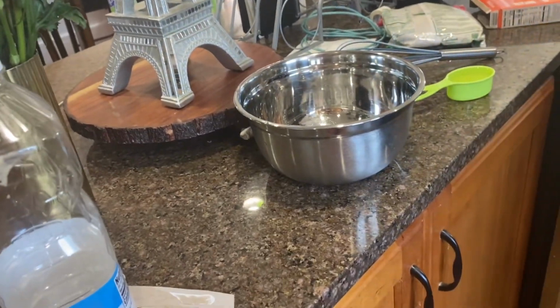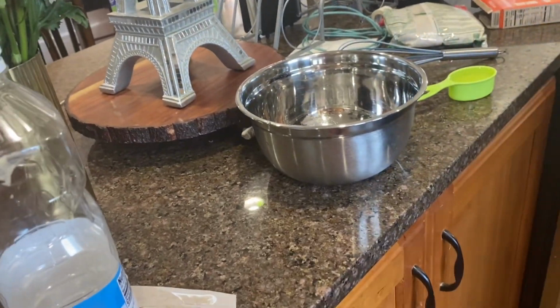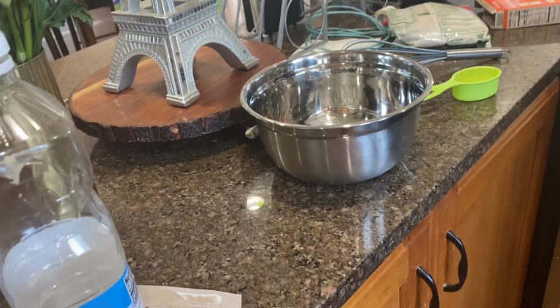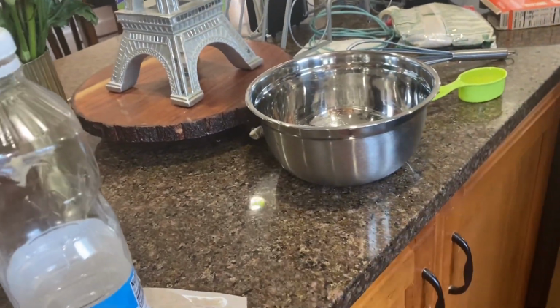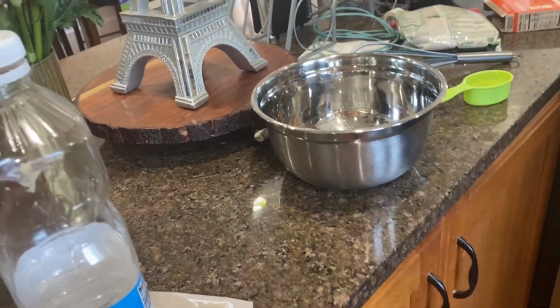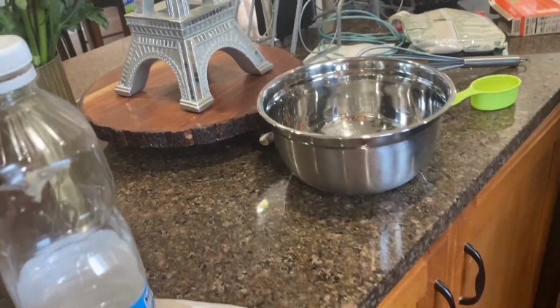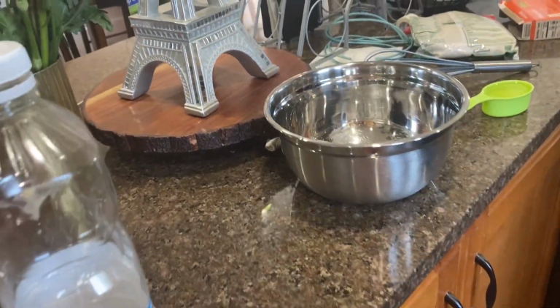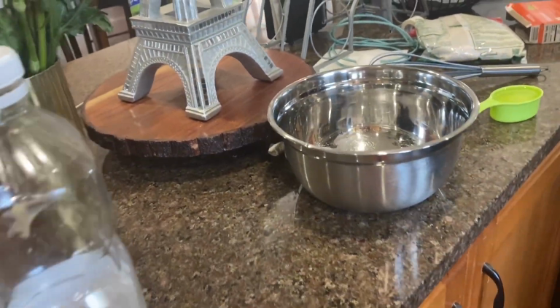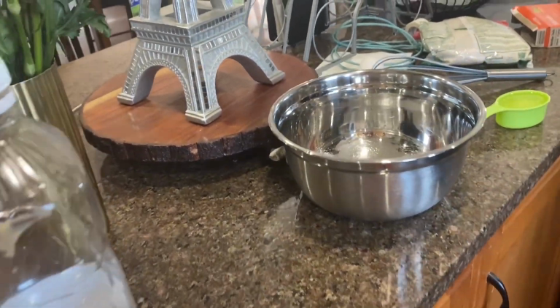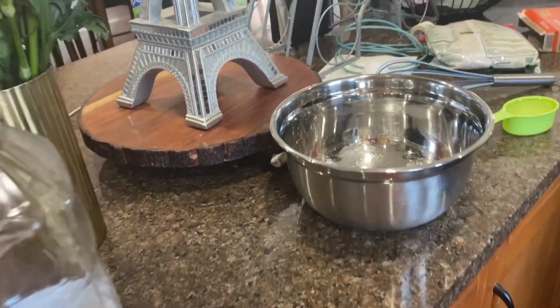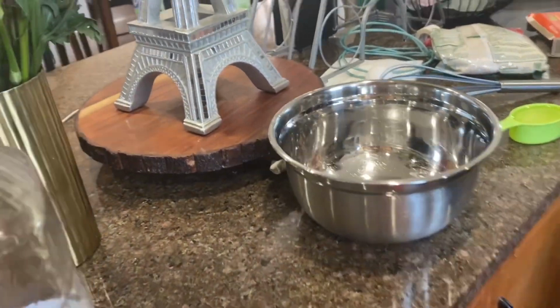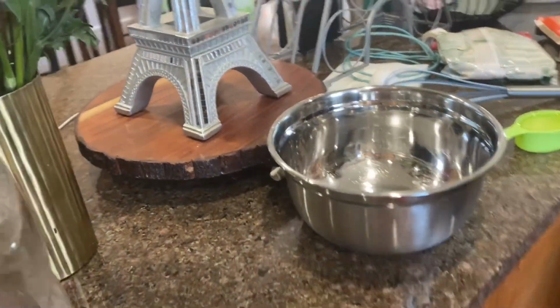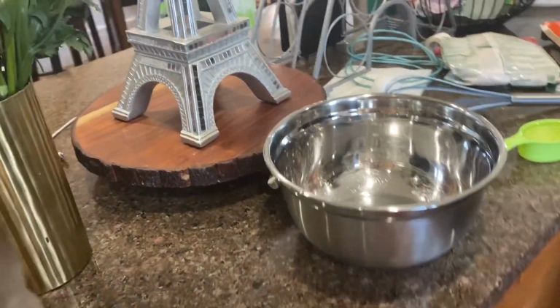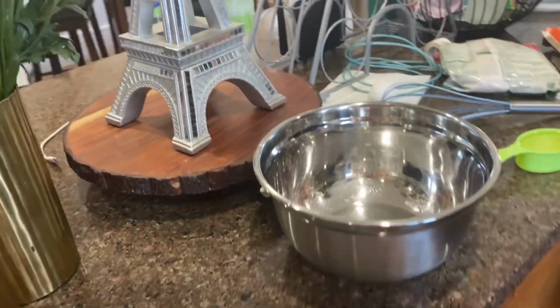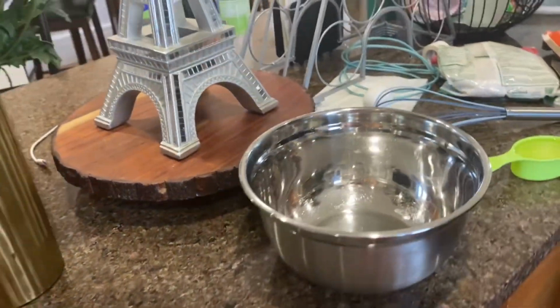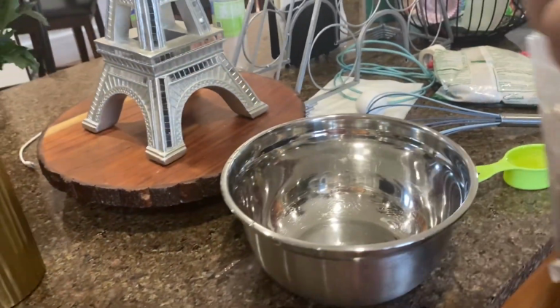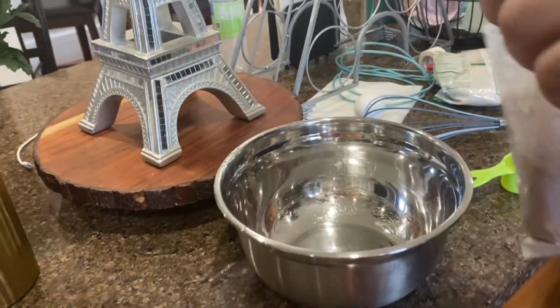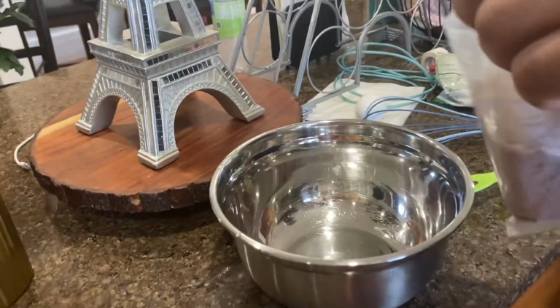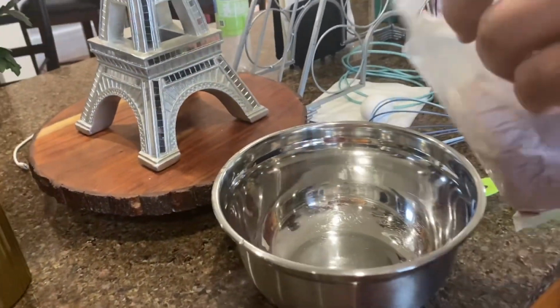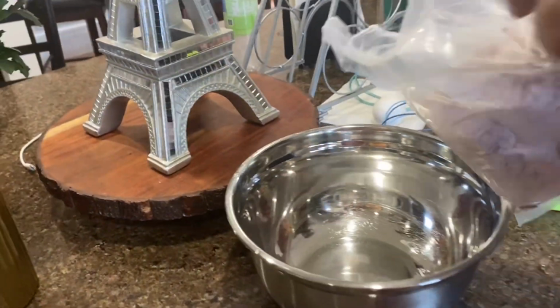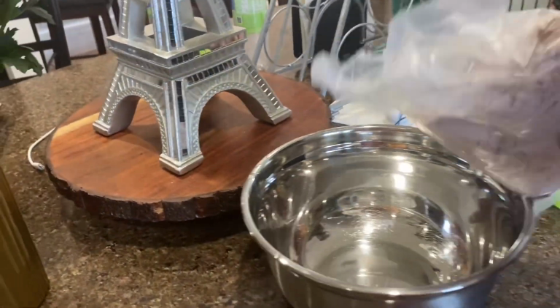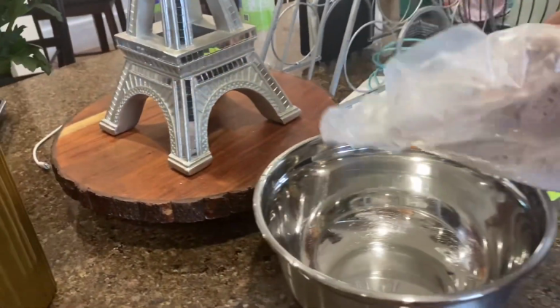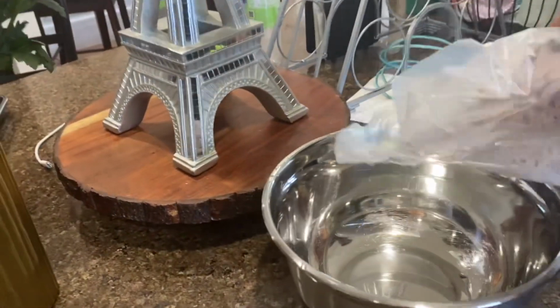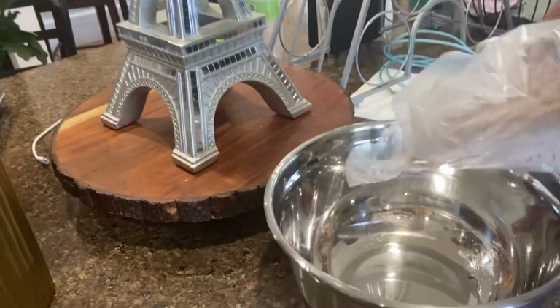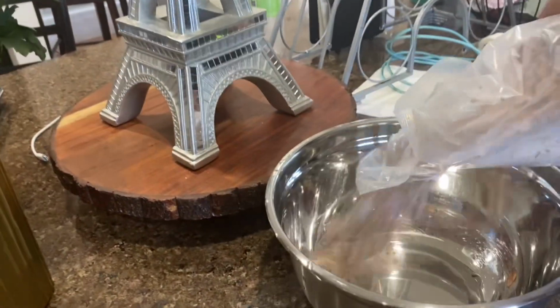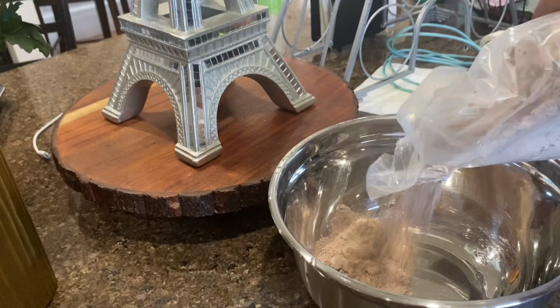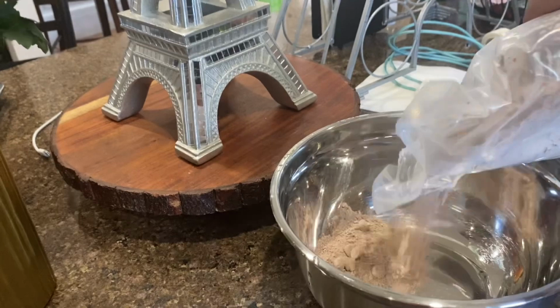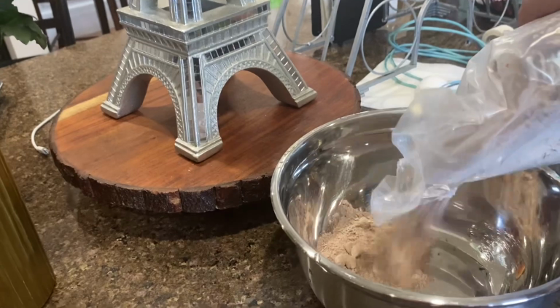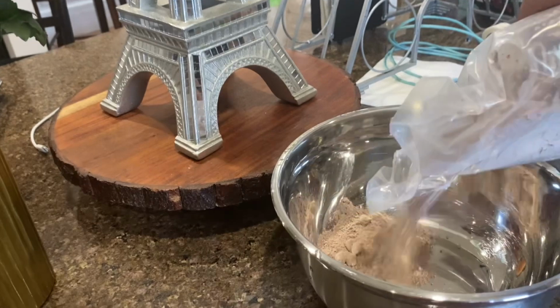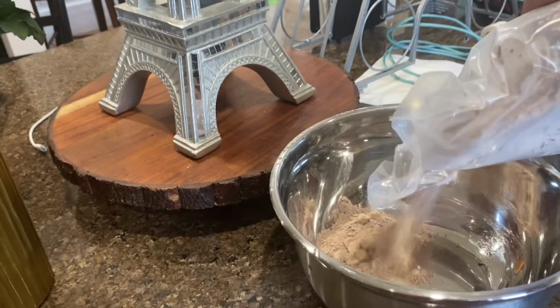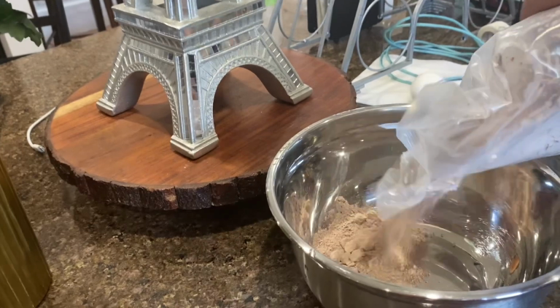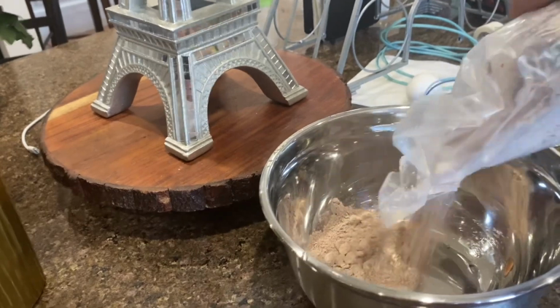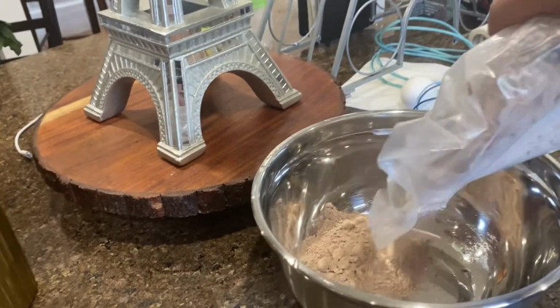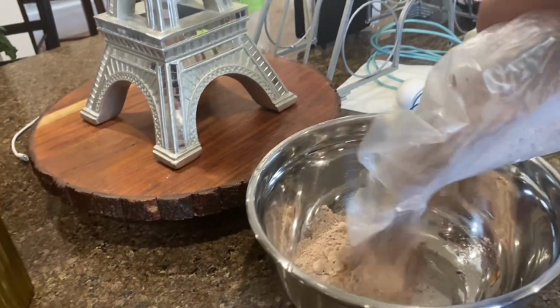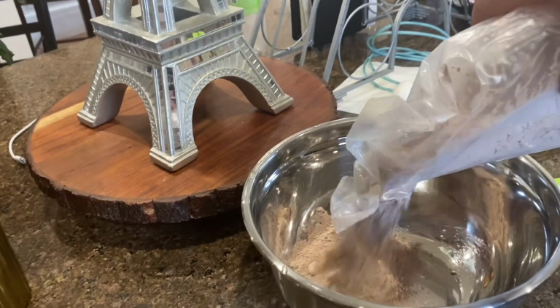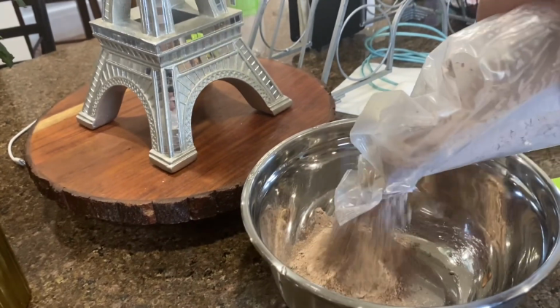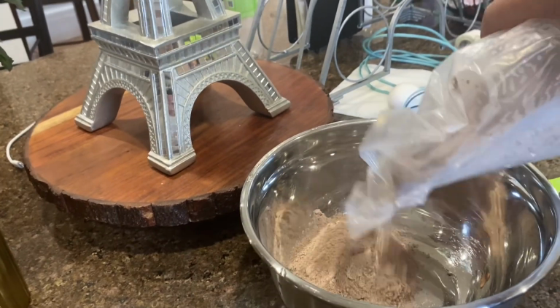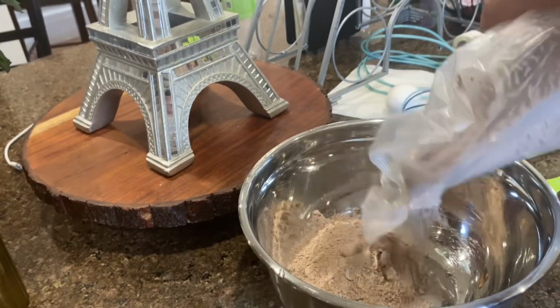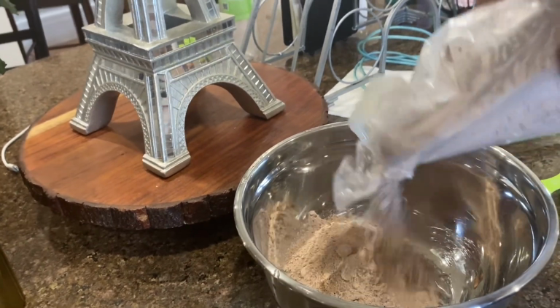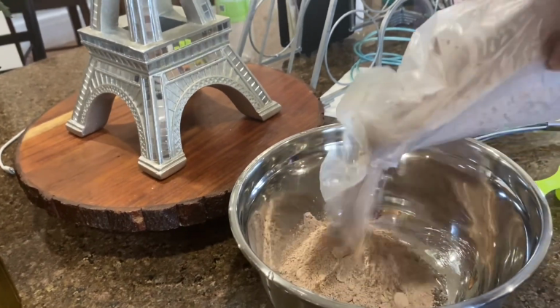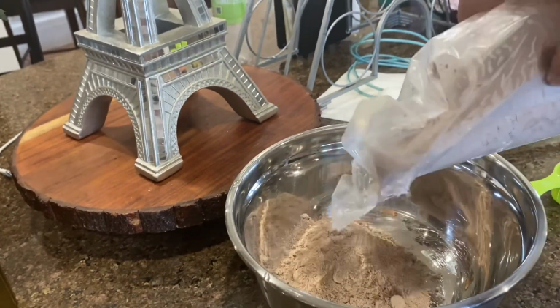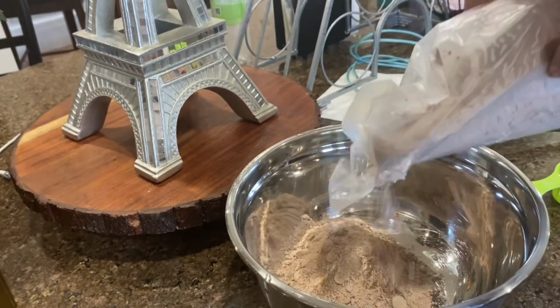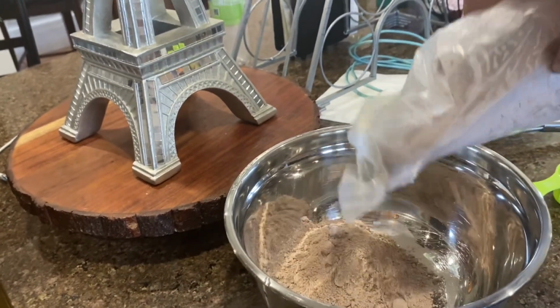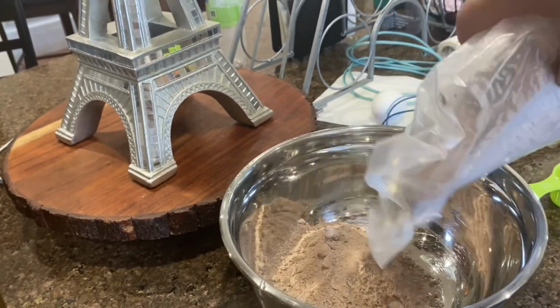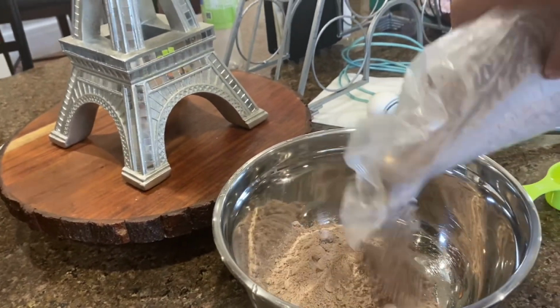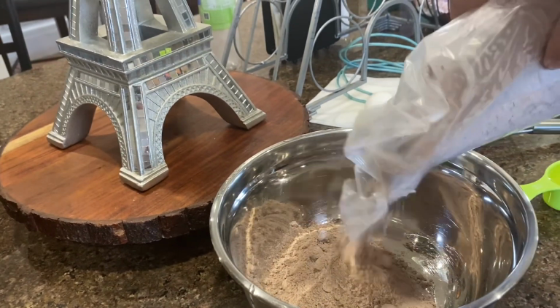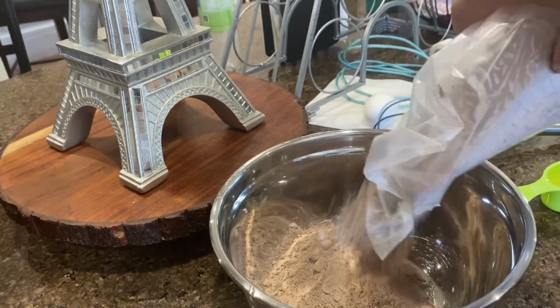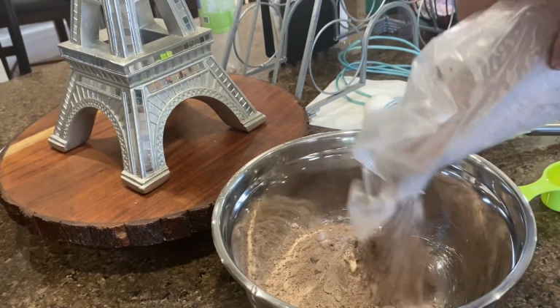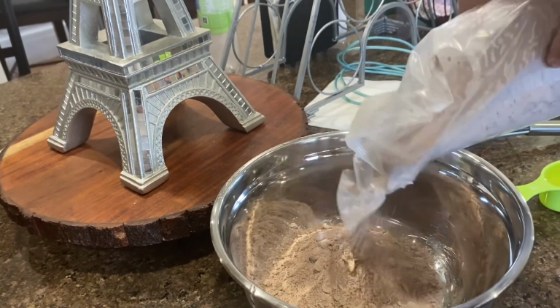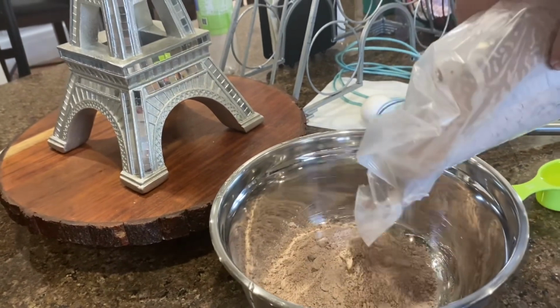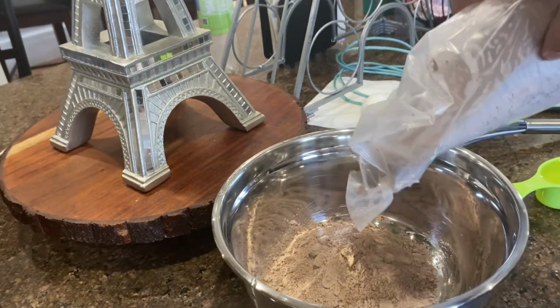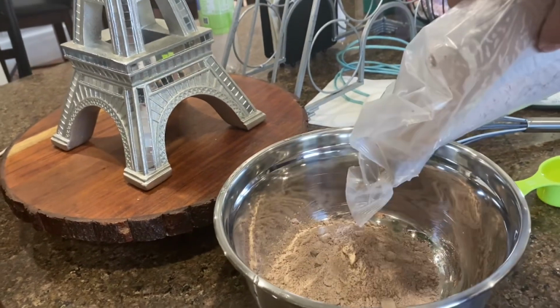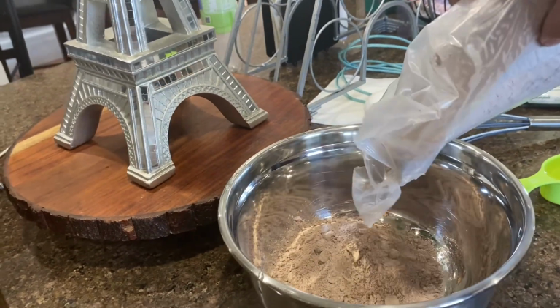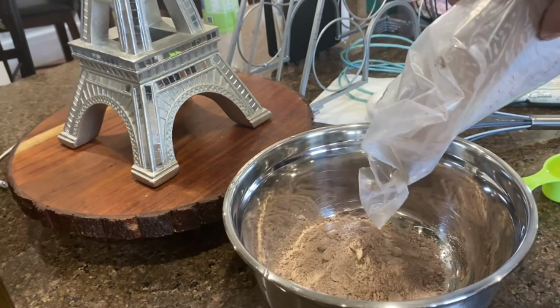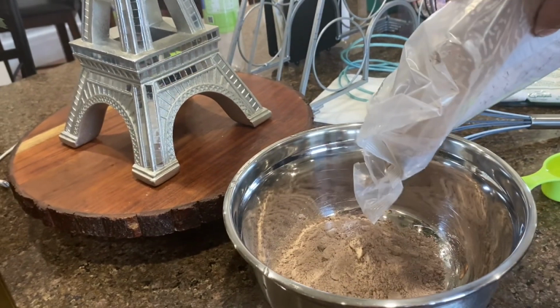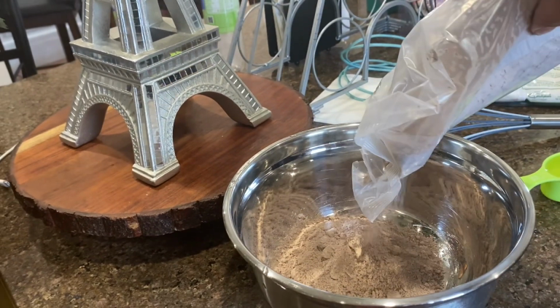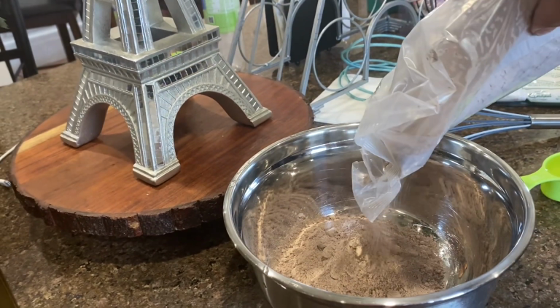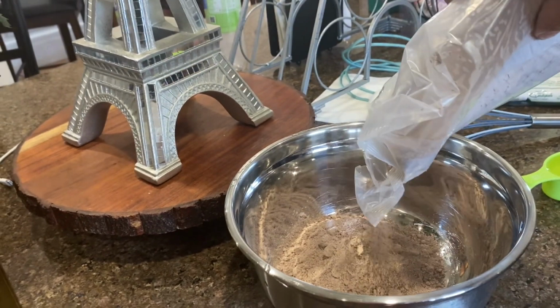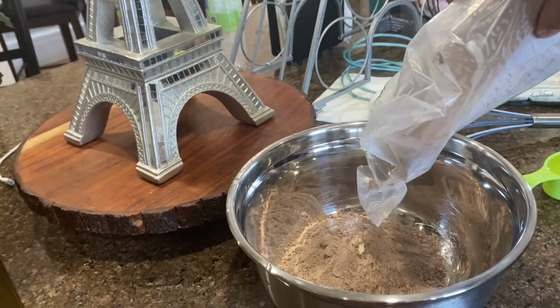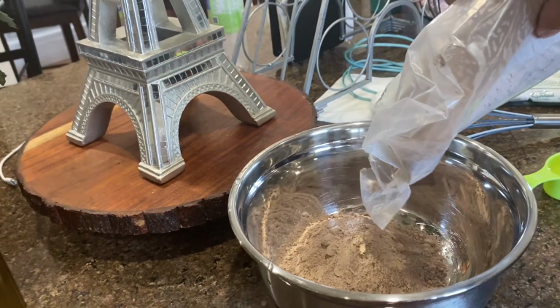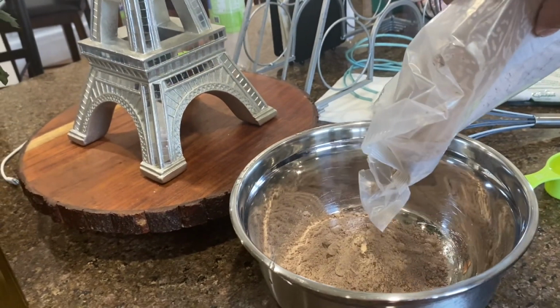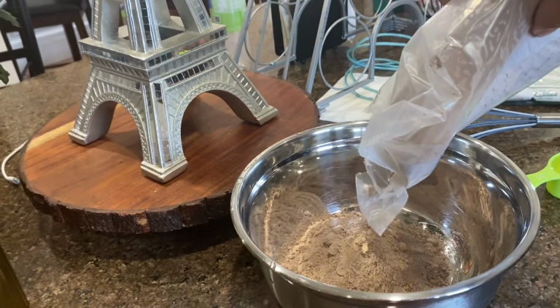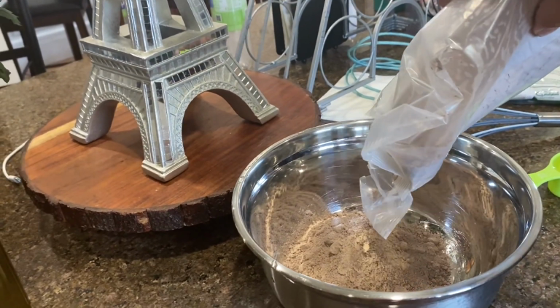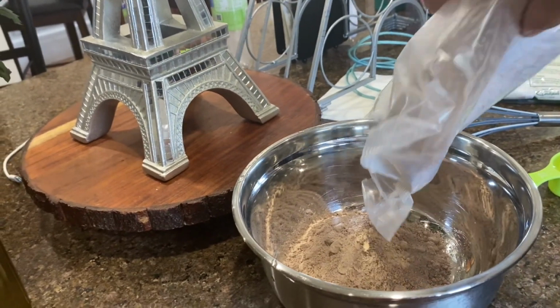Pour it in the bowl. Pour it all in. All of it, yep.